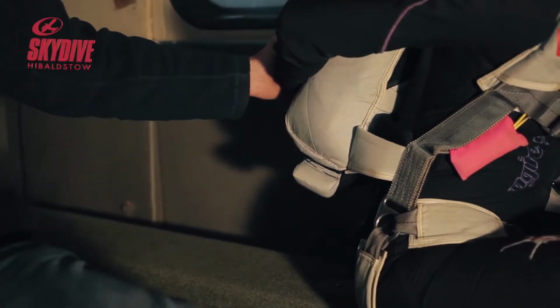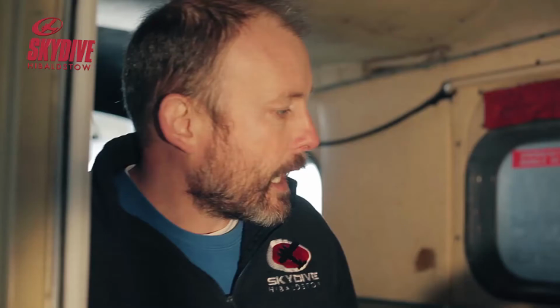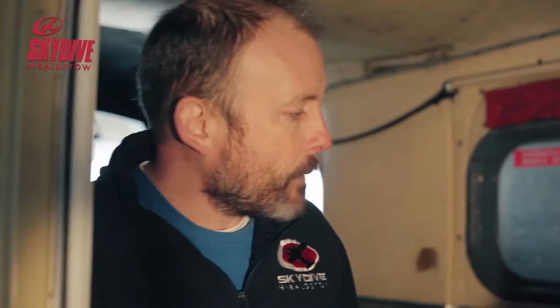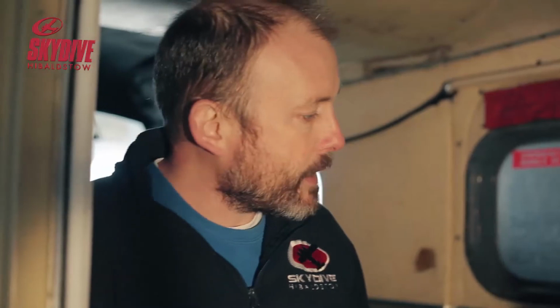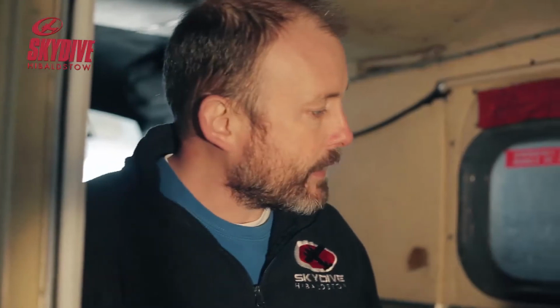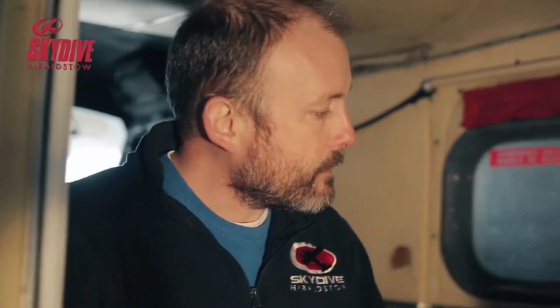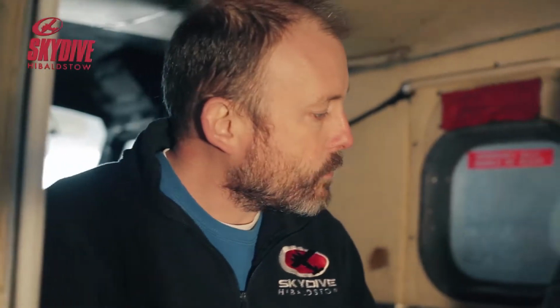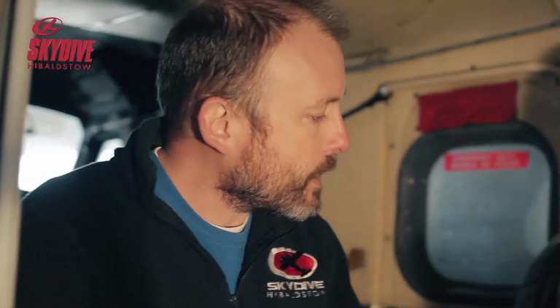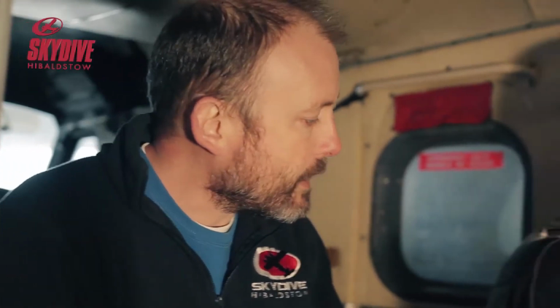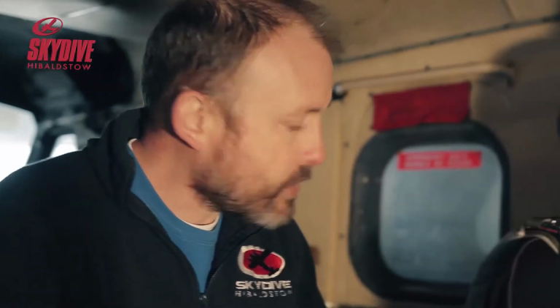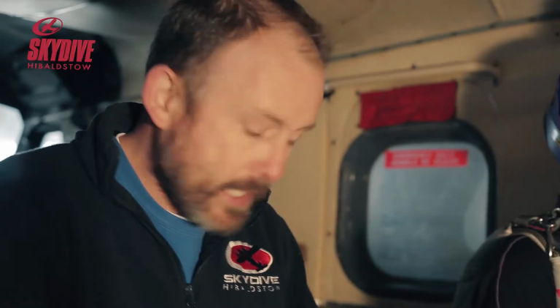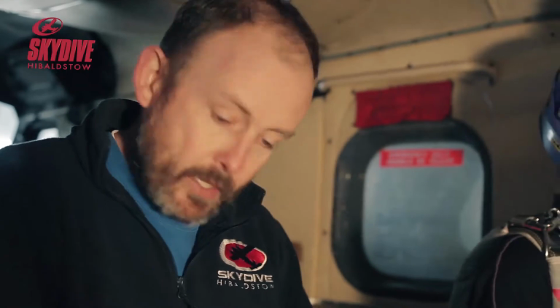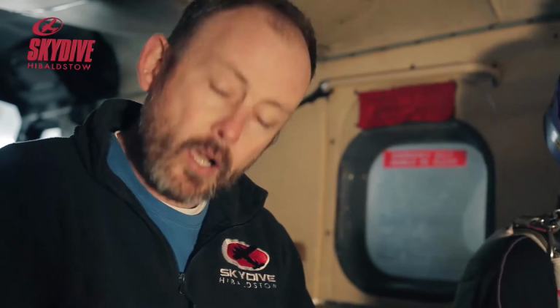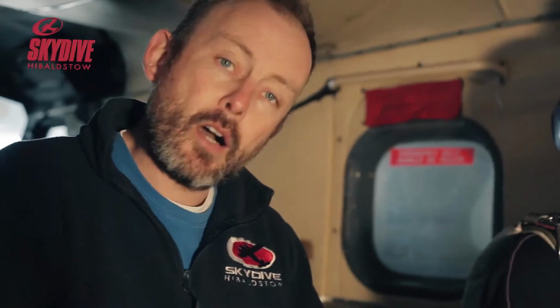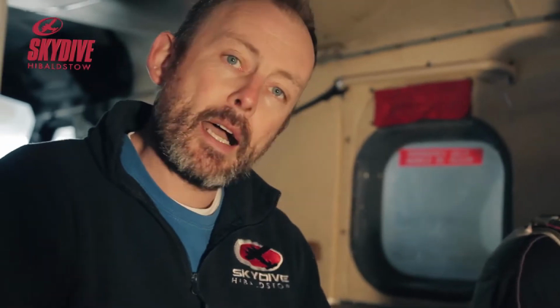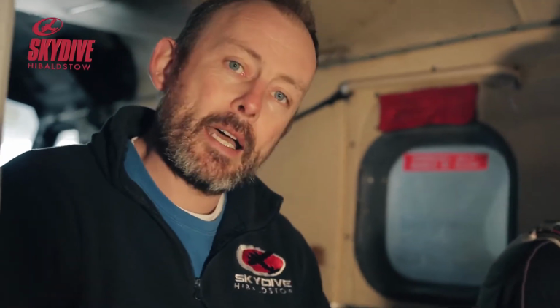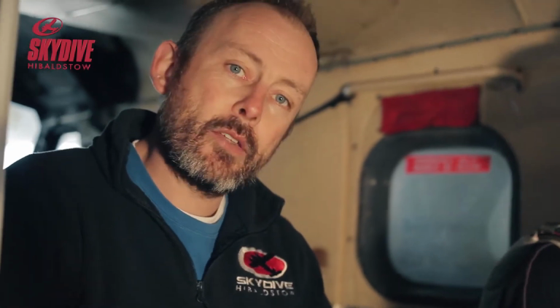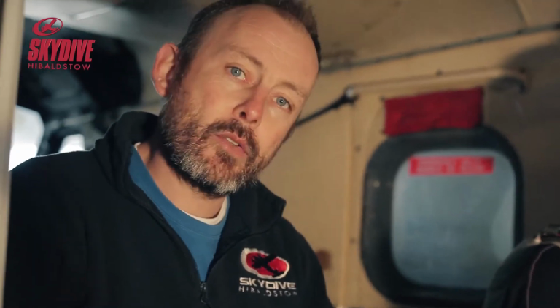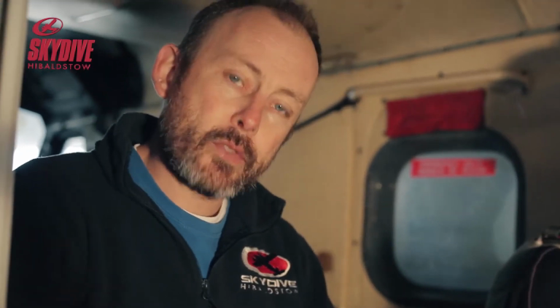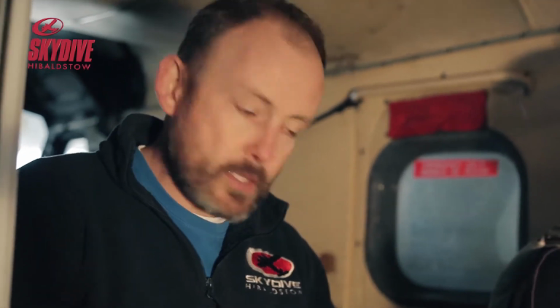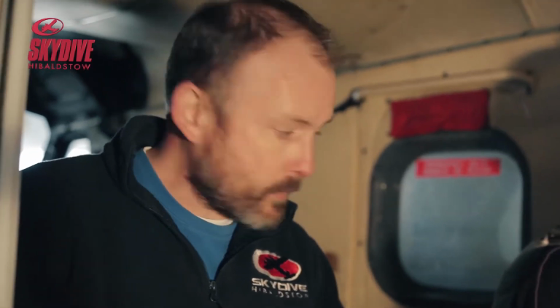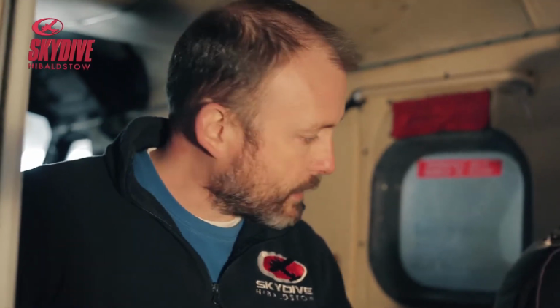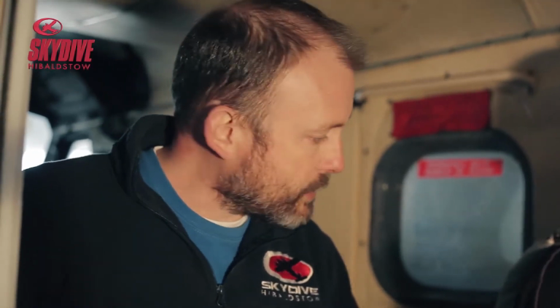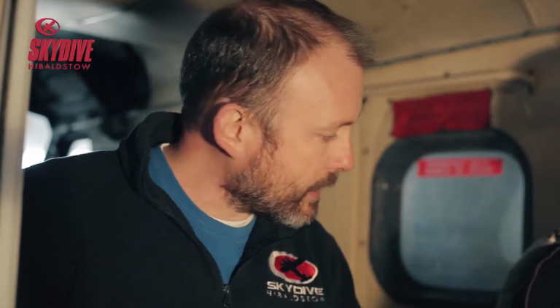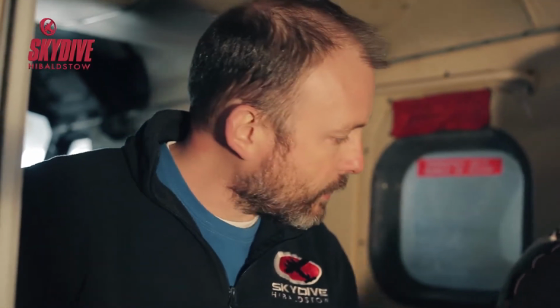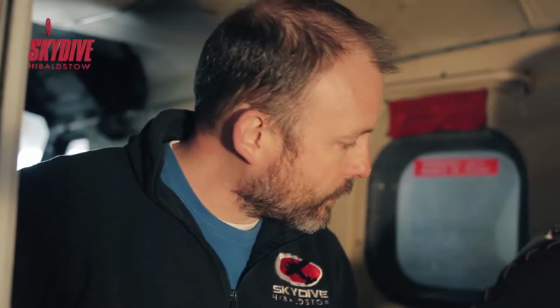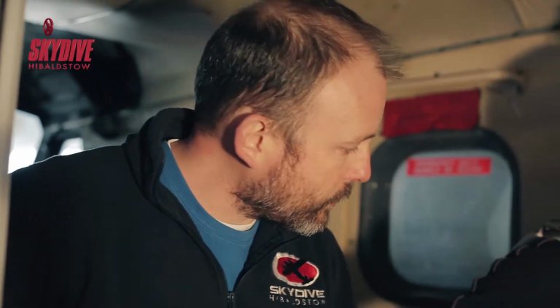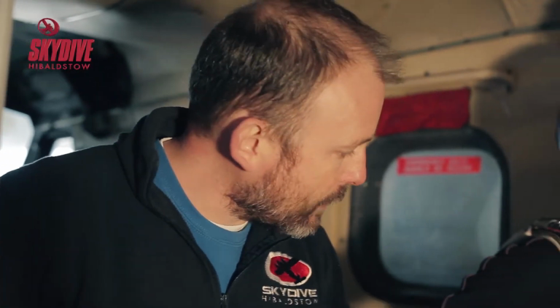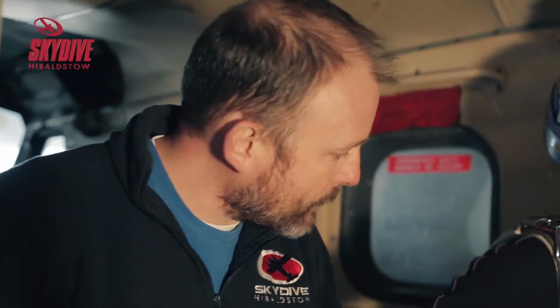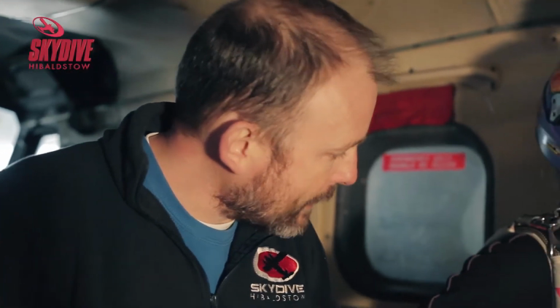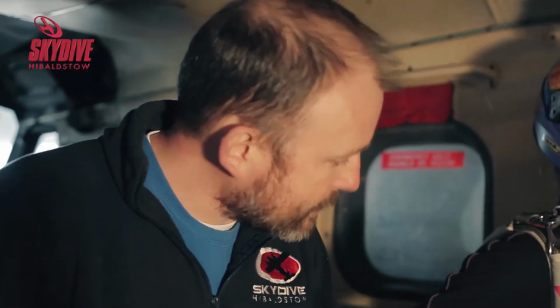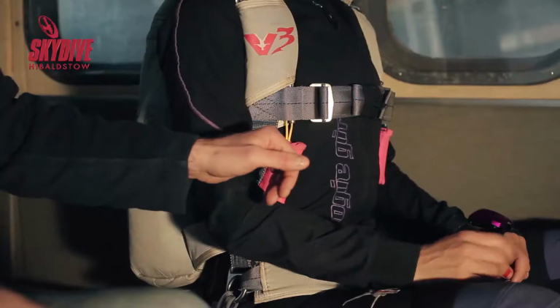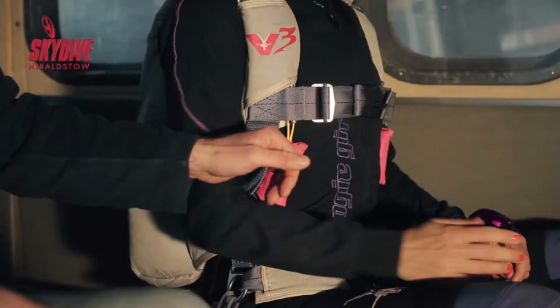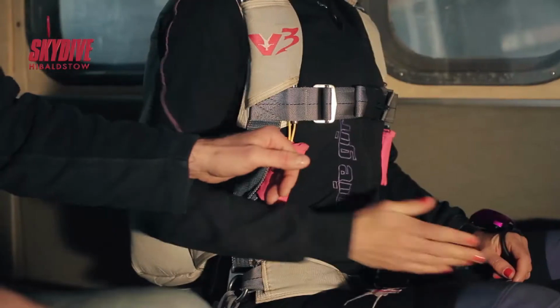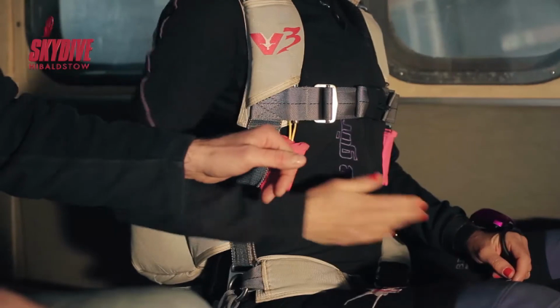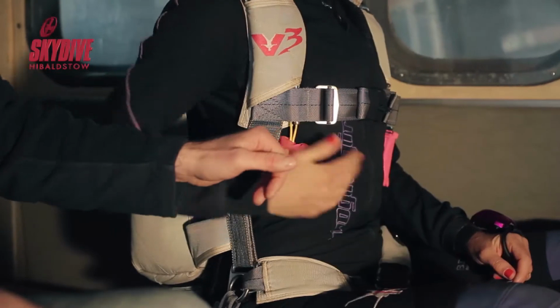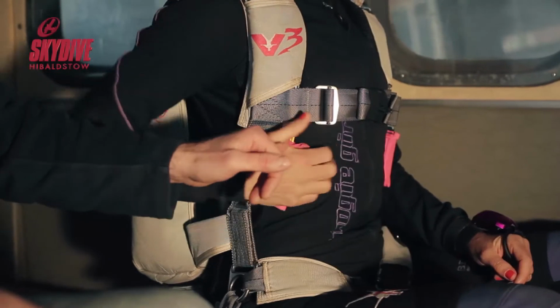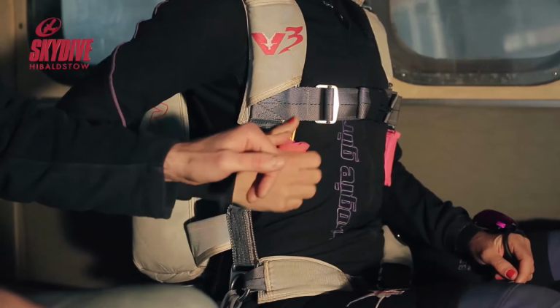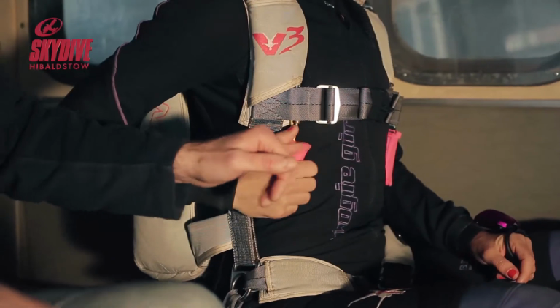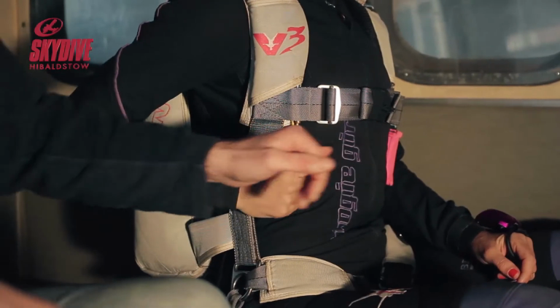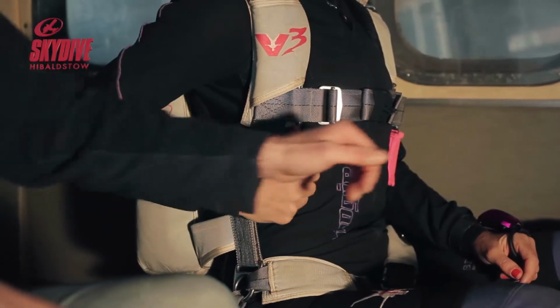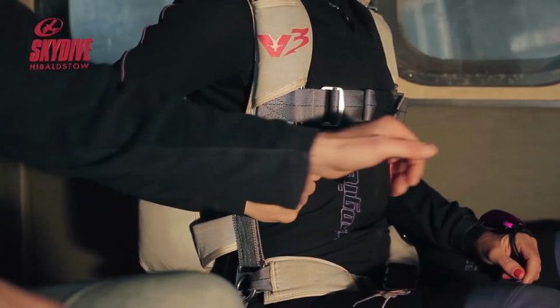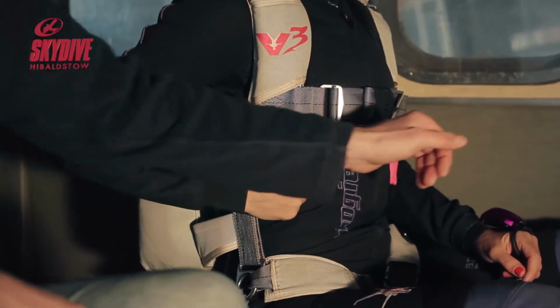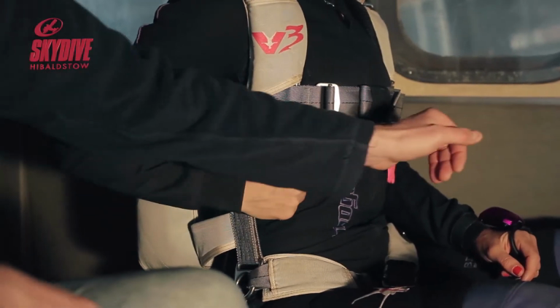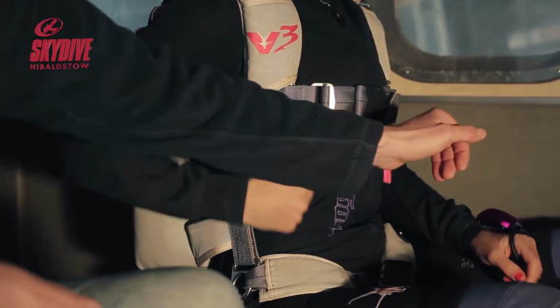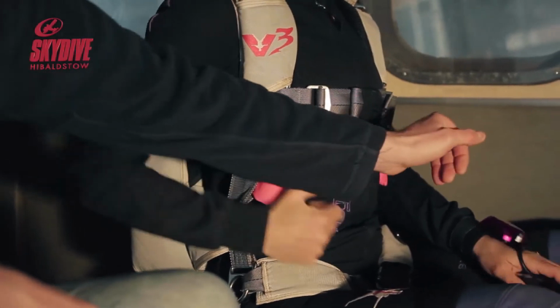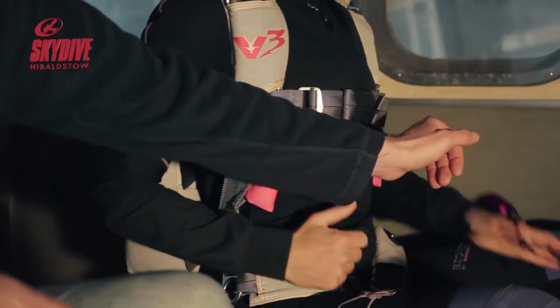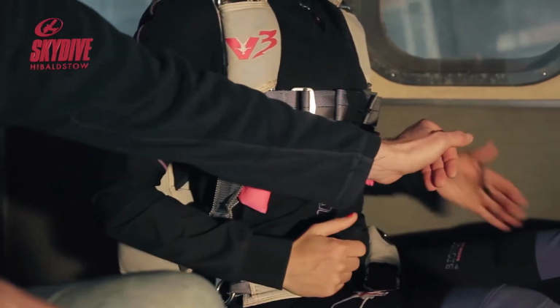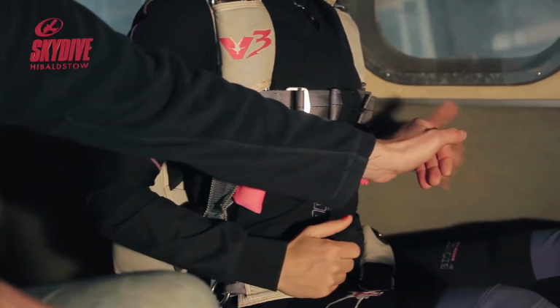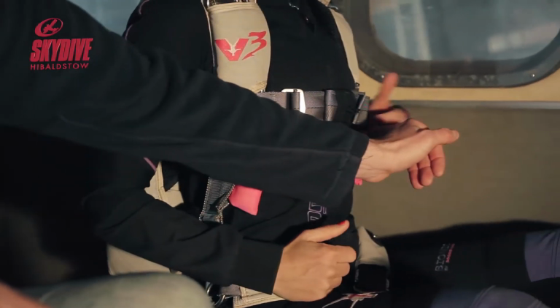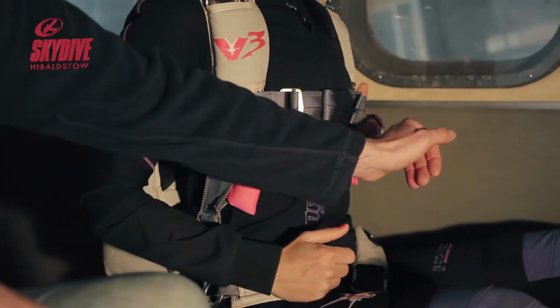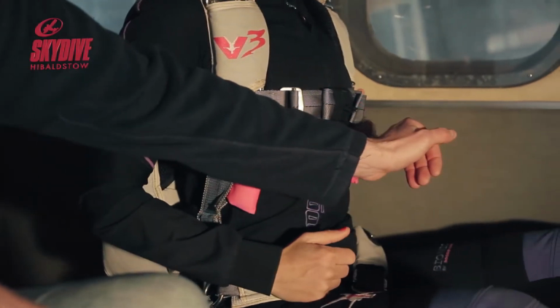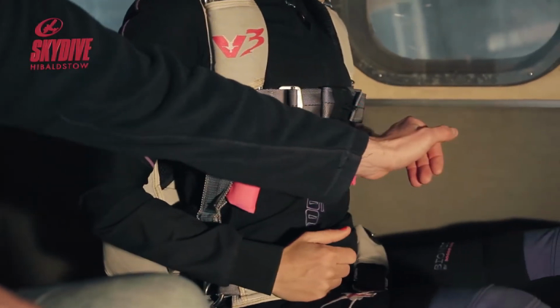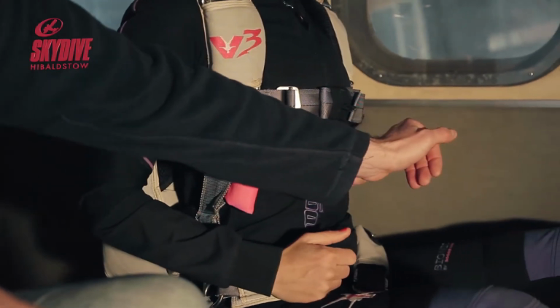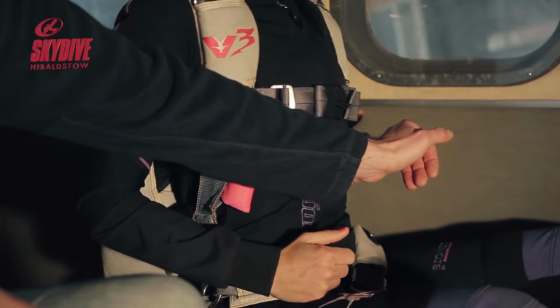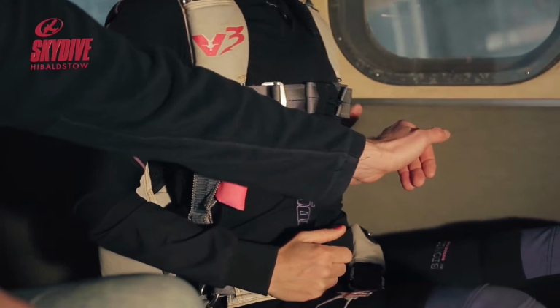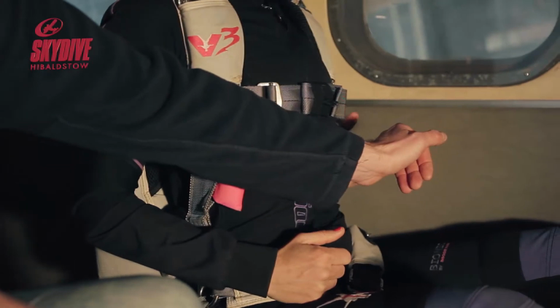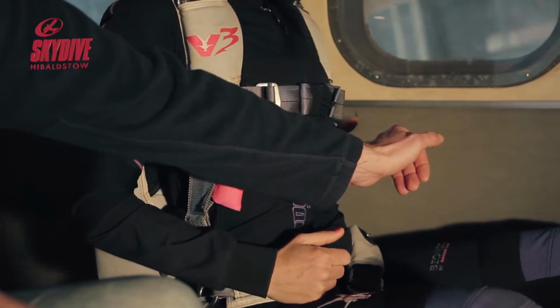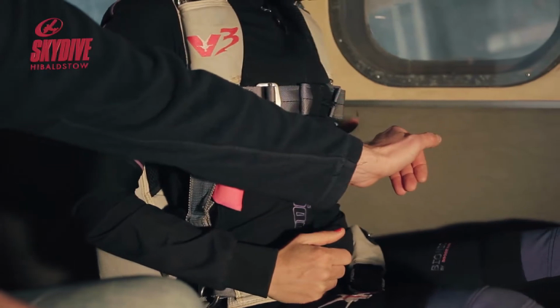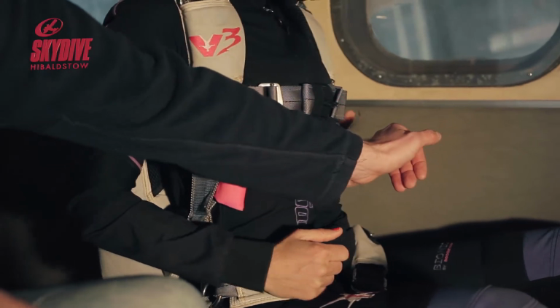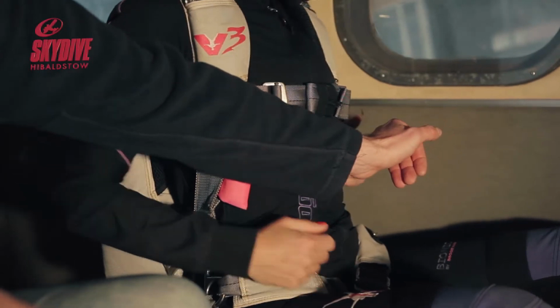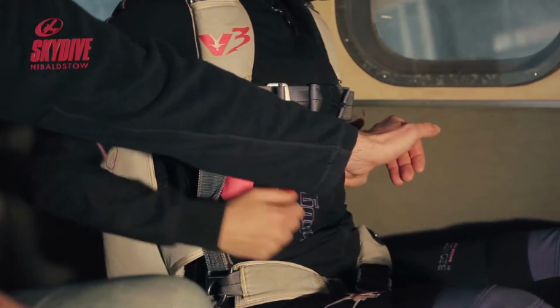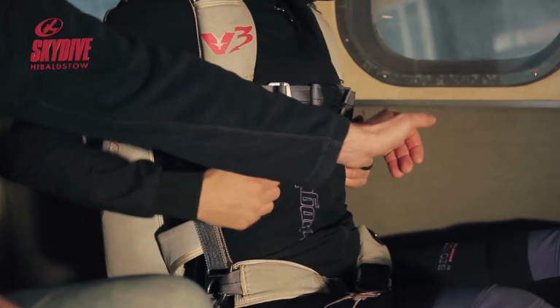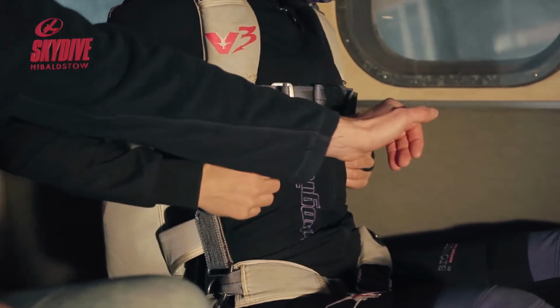And we're going to check our handles. So we're going to check our cutaway pads to have a look to make sure that it's seated properly. And the same with our reserve handle.